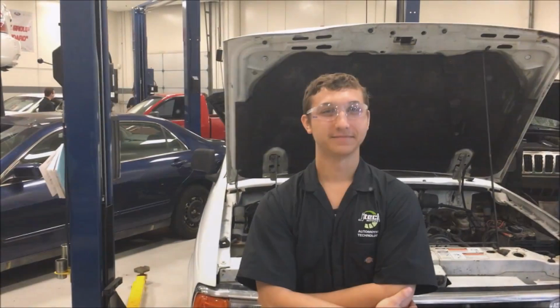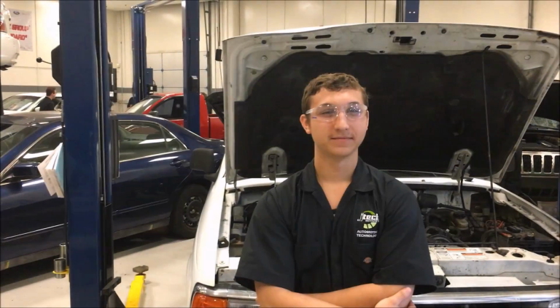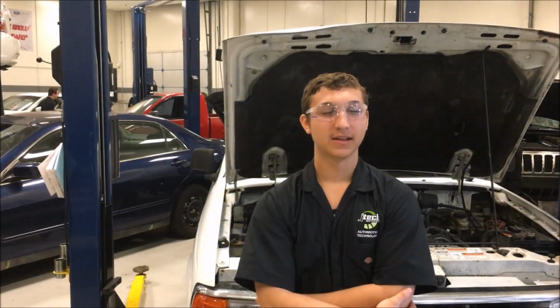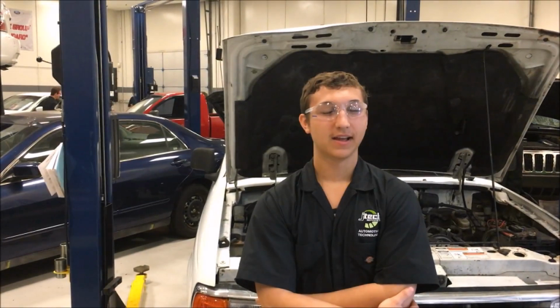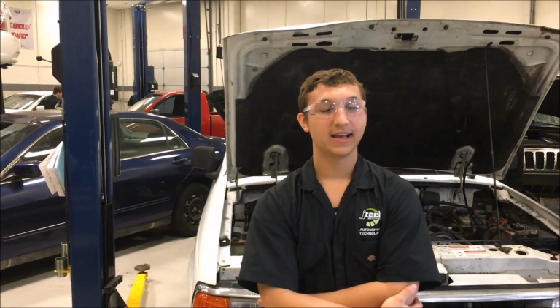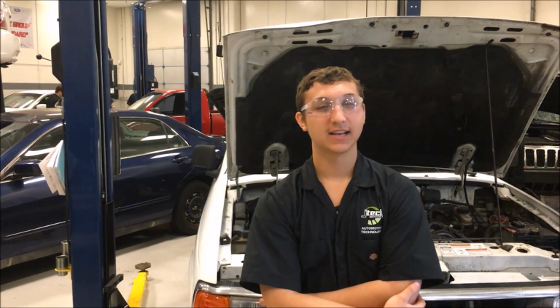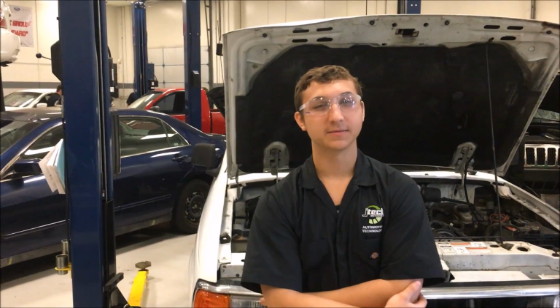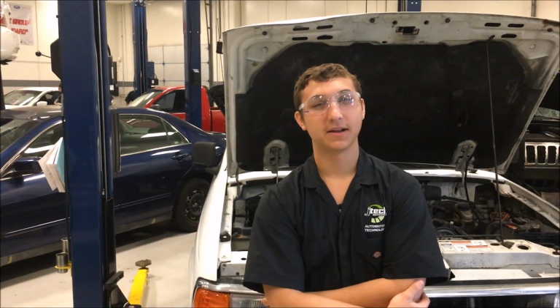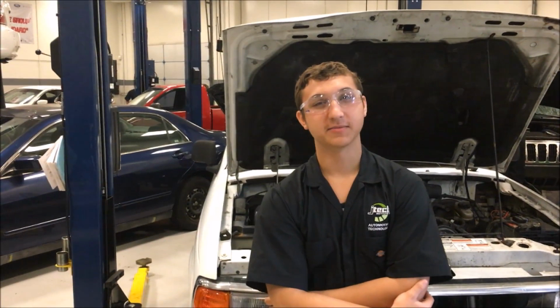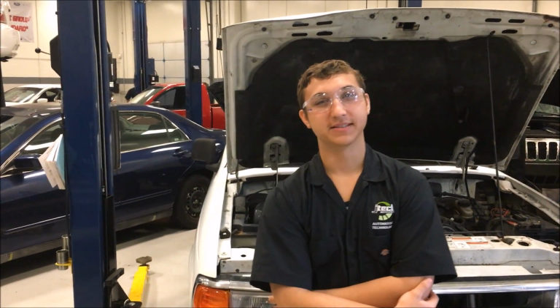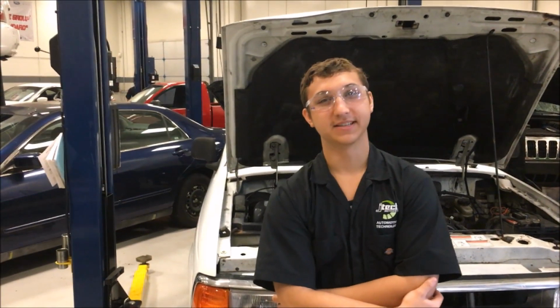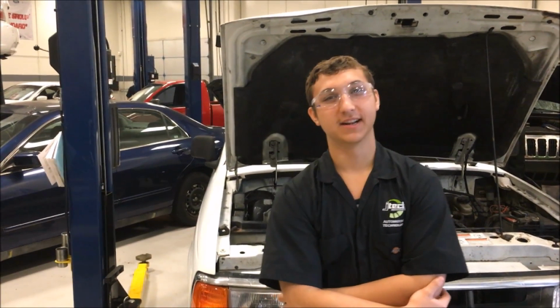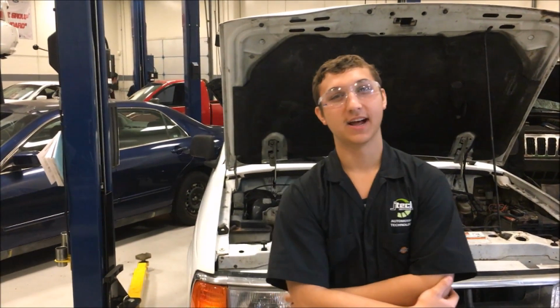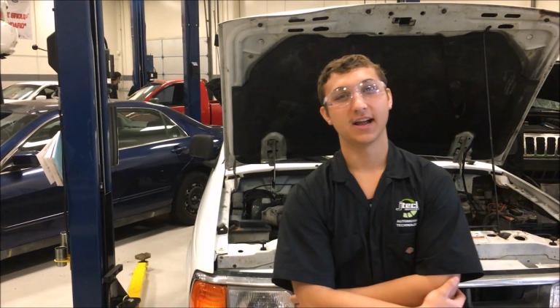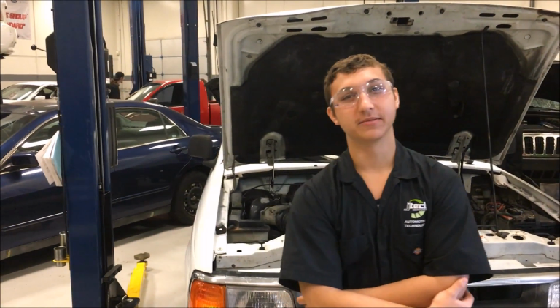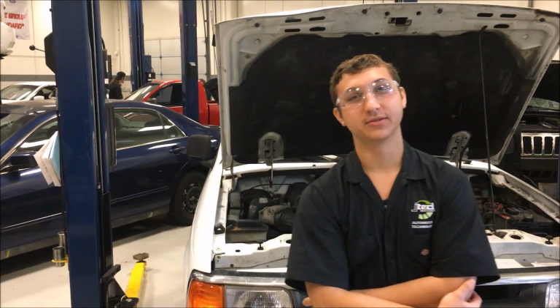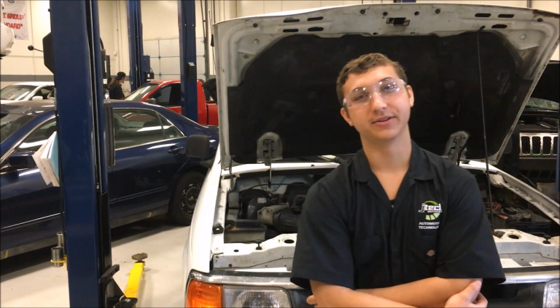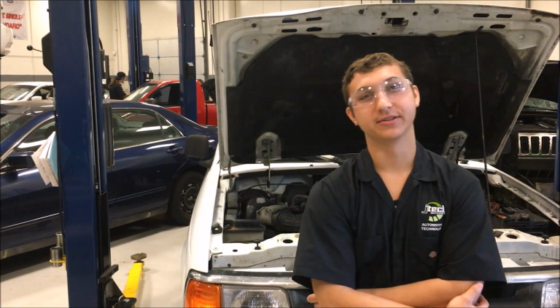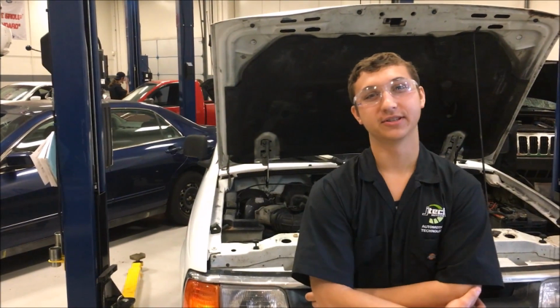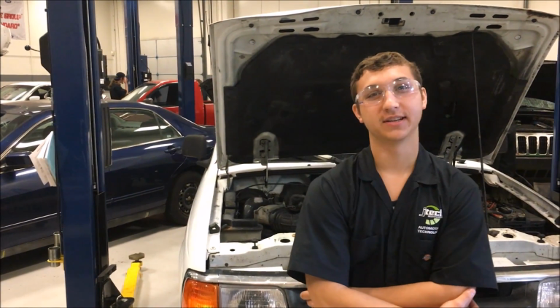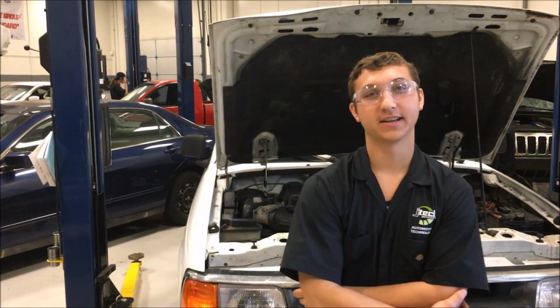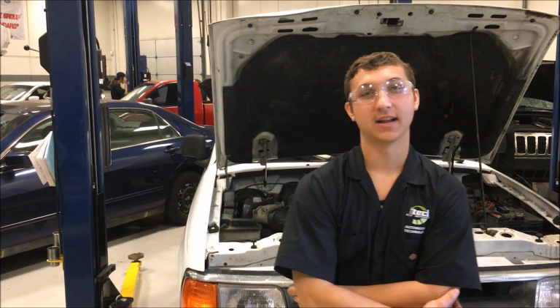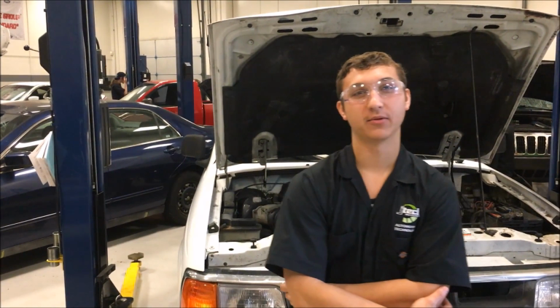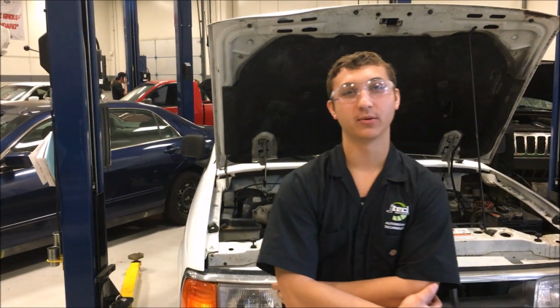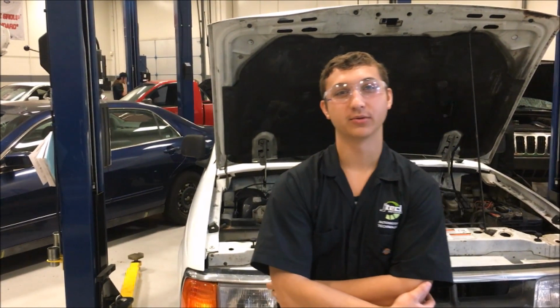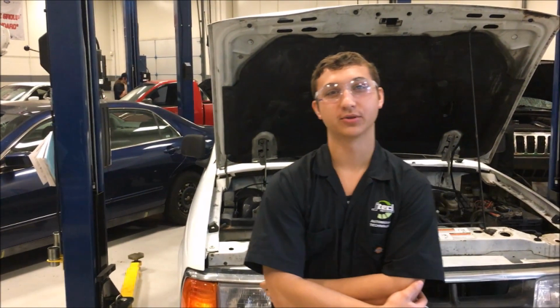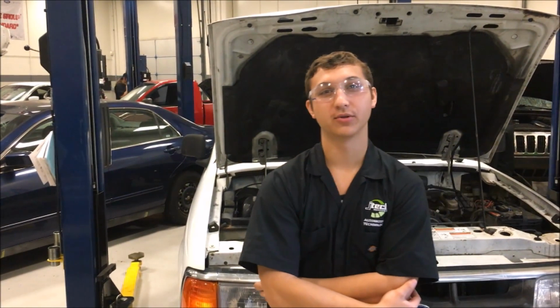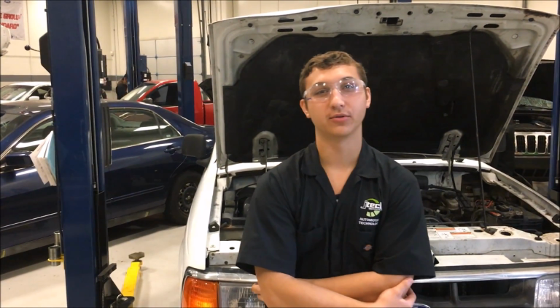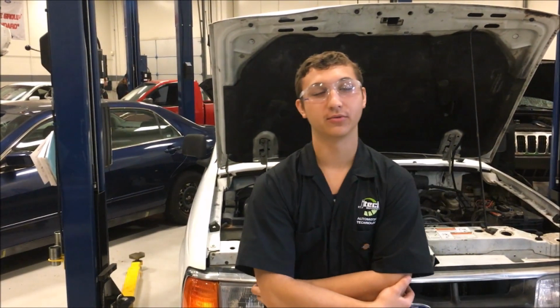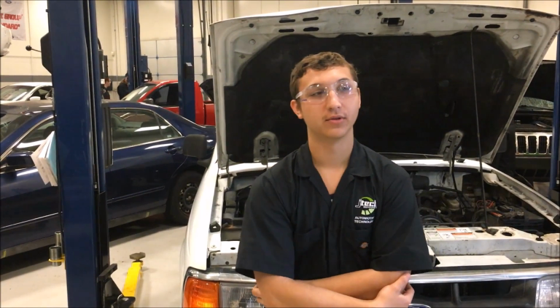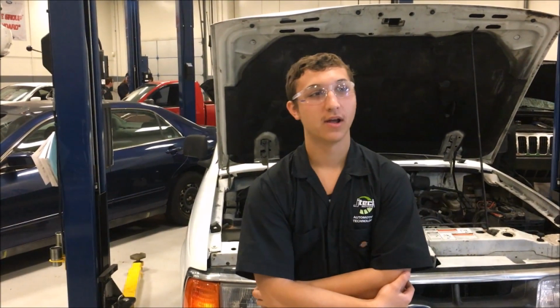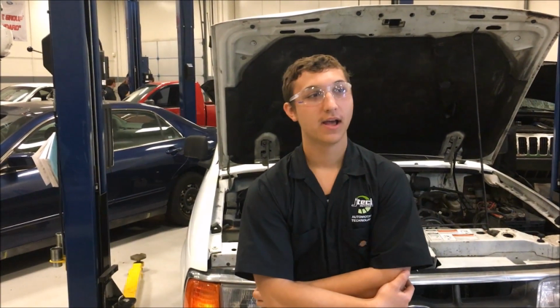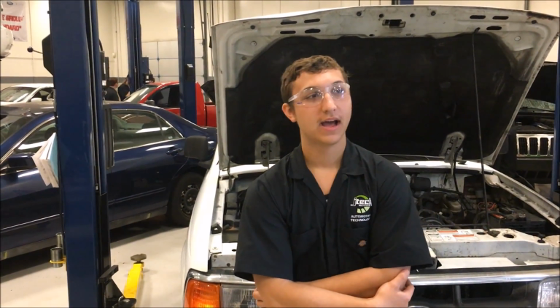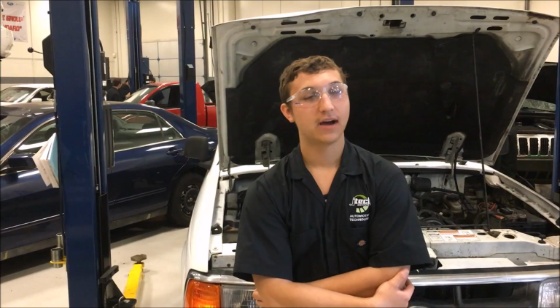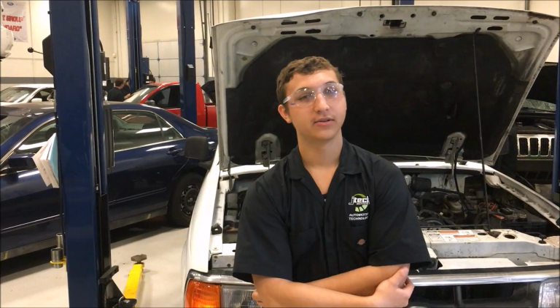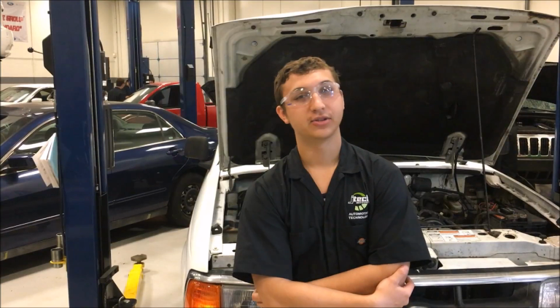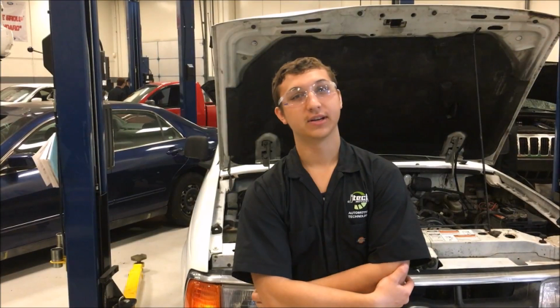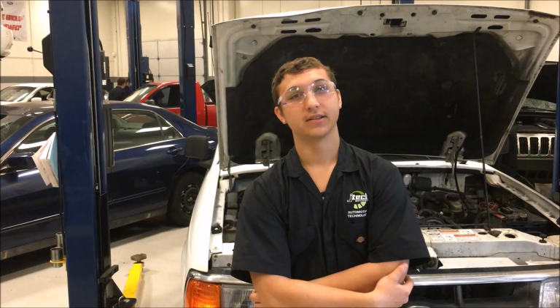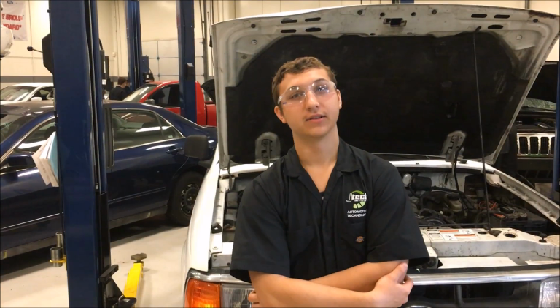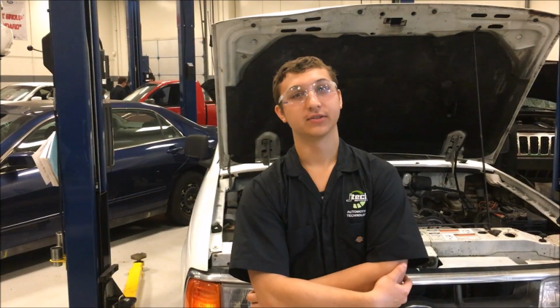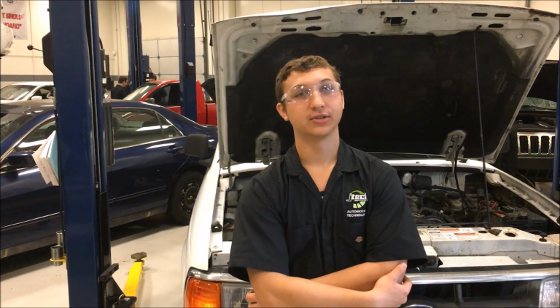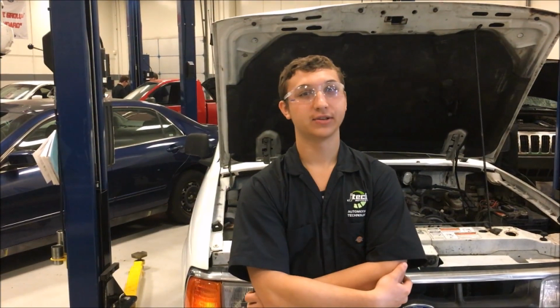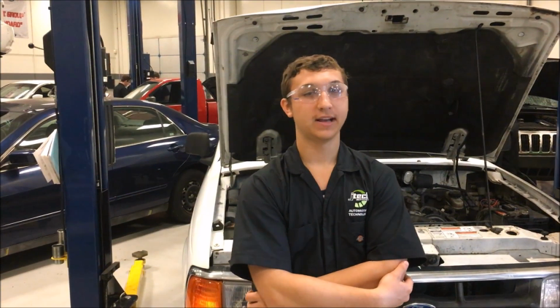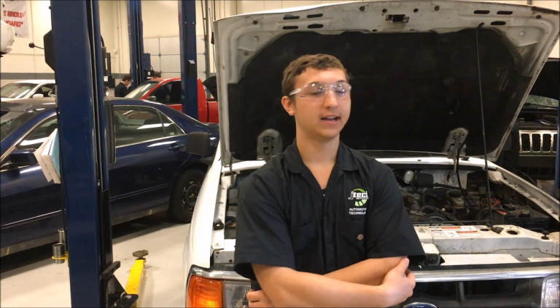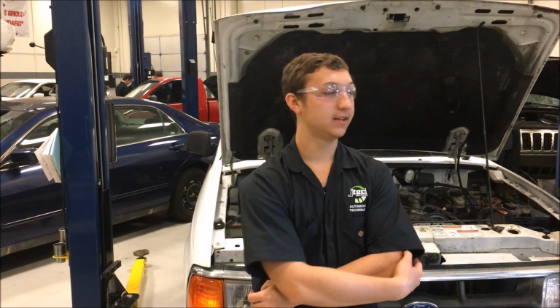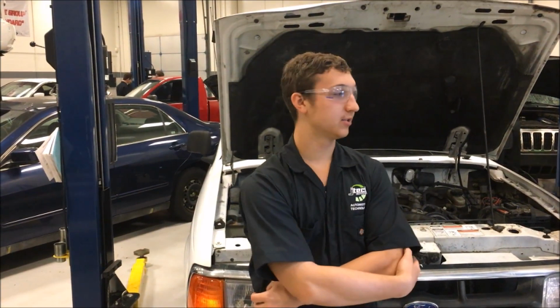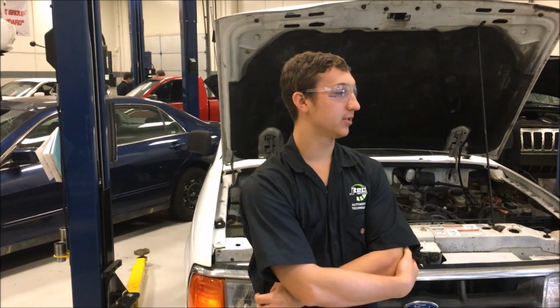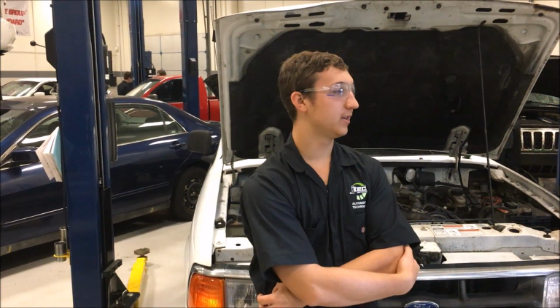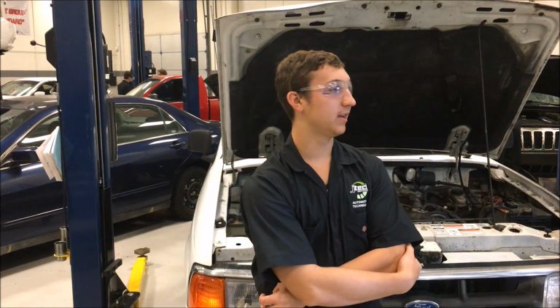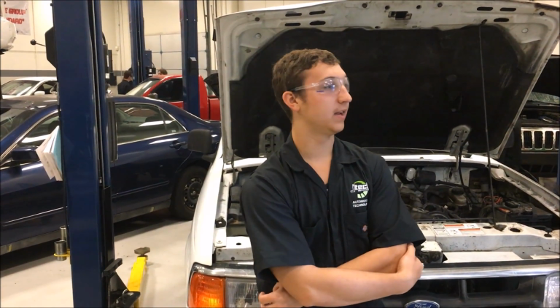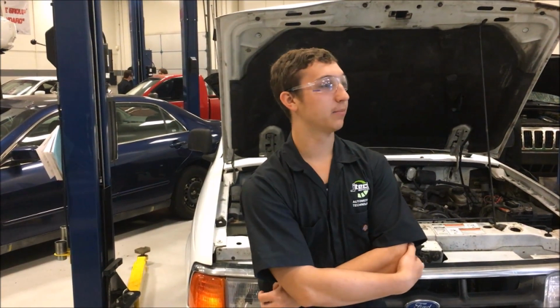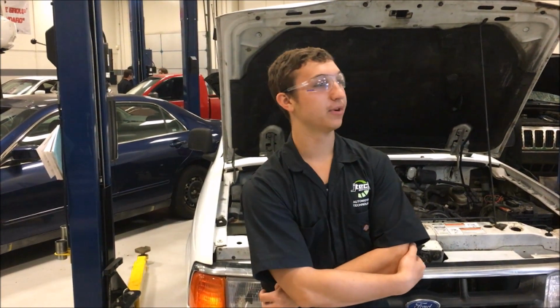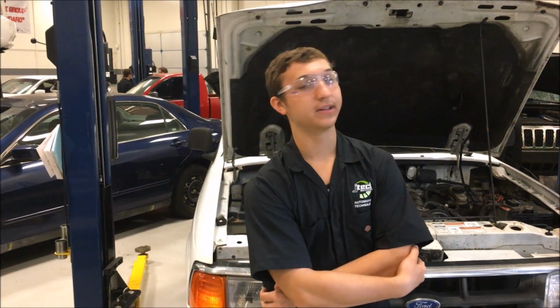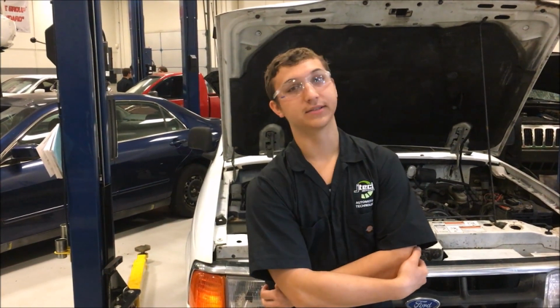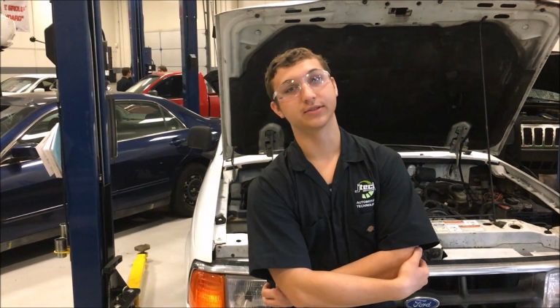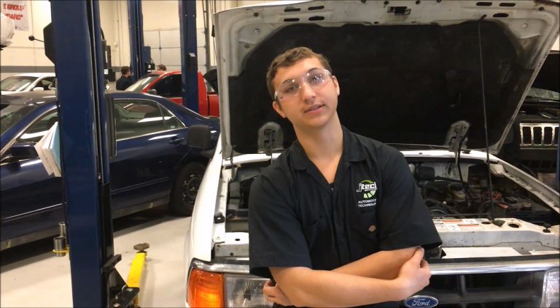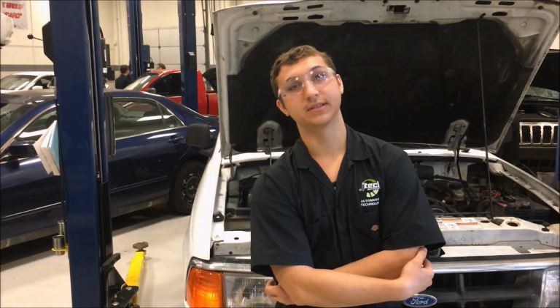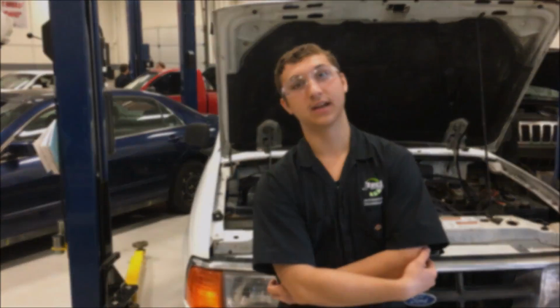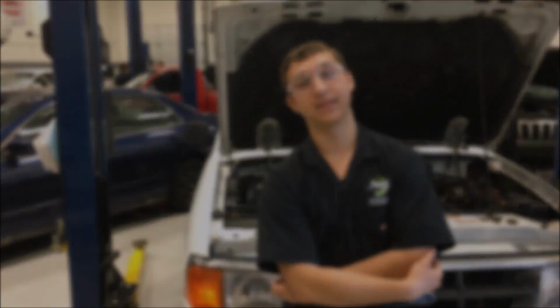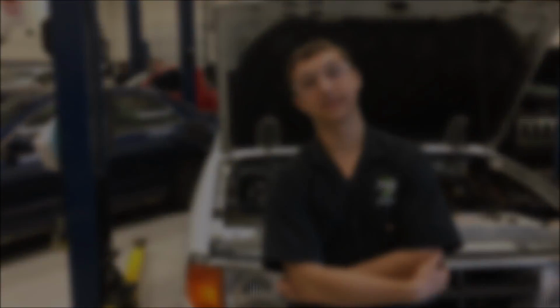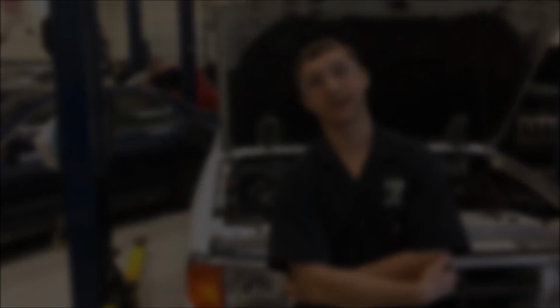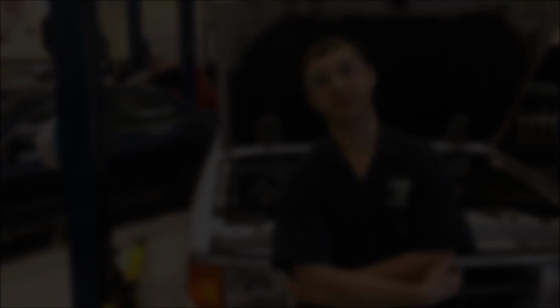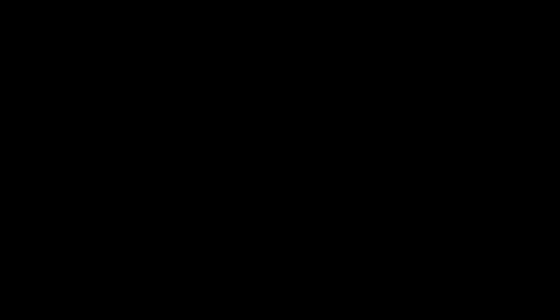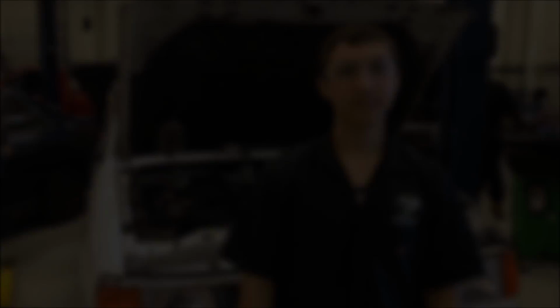Hey guys, my name is Montana. I'm a student here at JTEC and I'm going to show you how to check the headlight circuit and brake light circuits on stand 3.